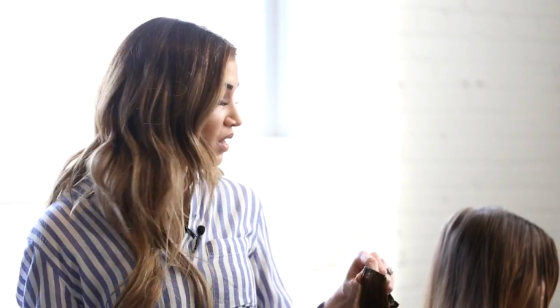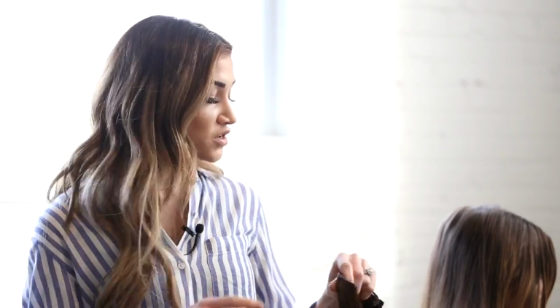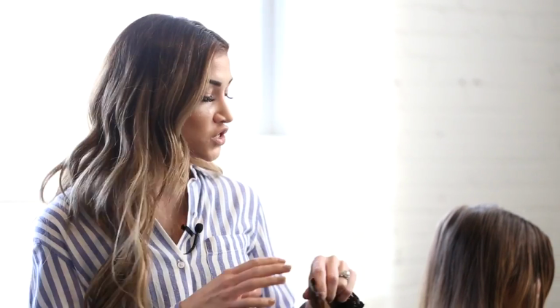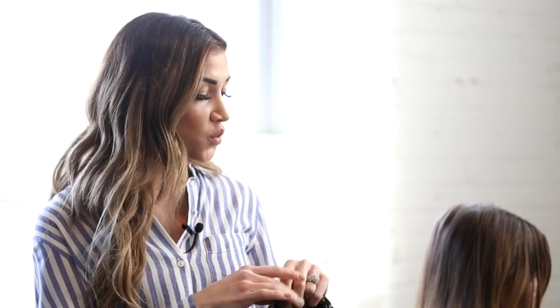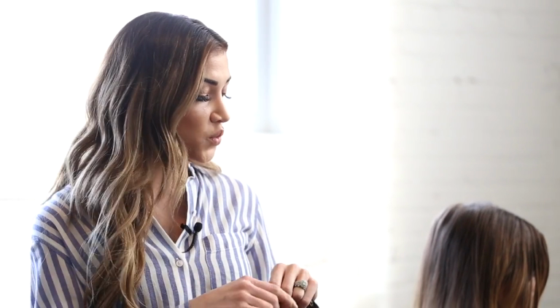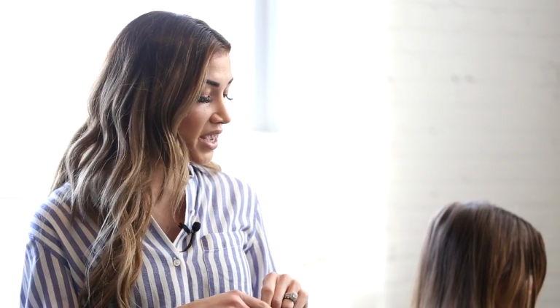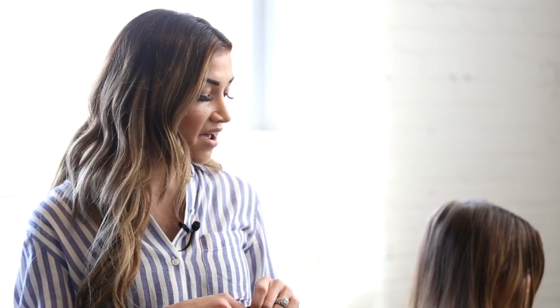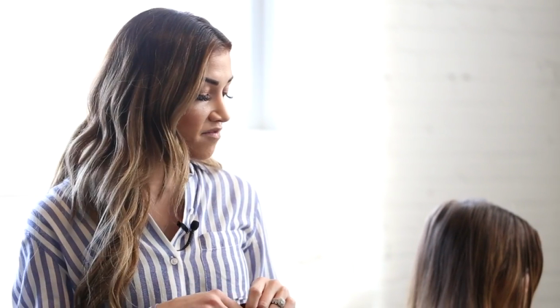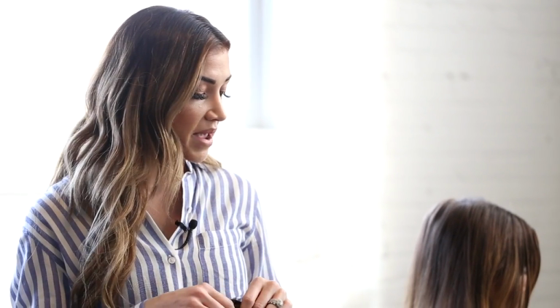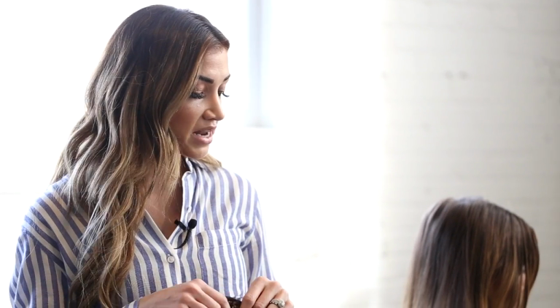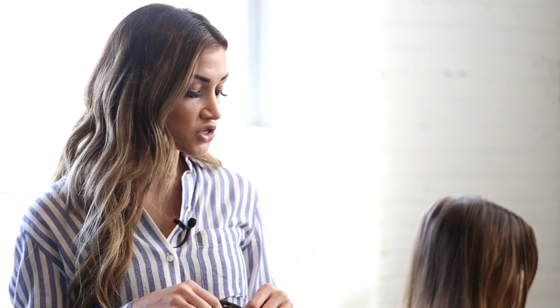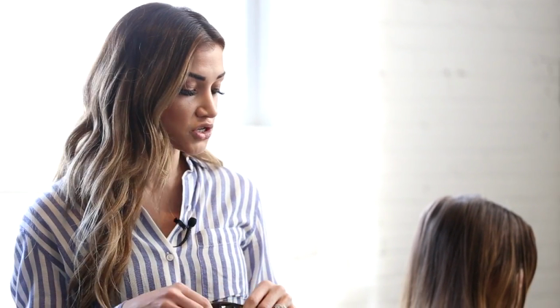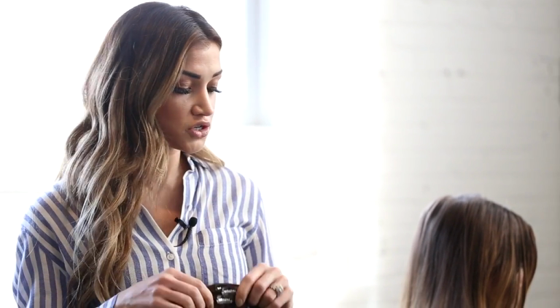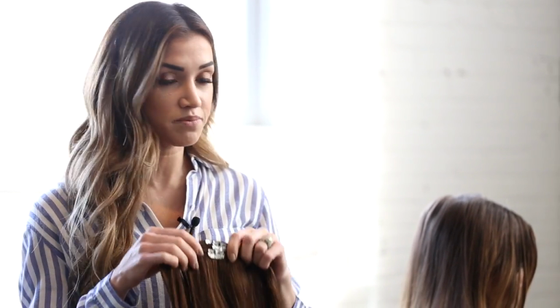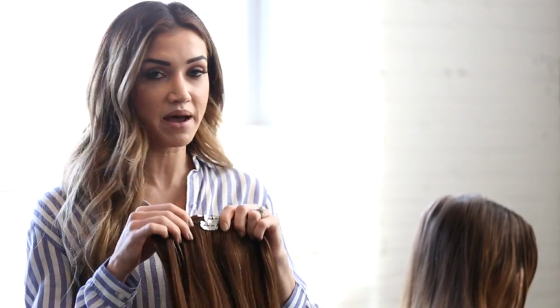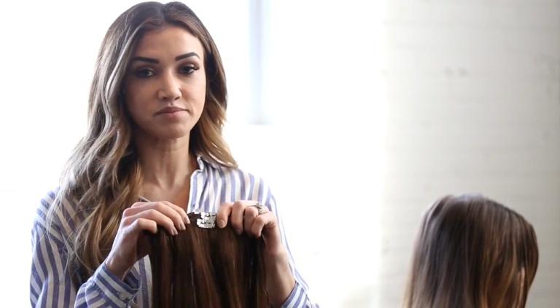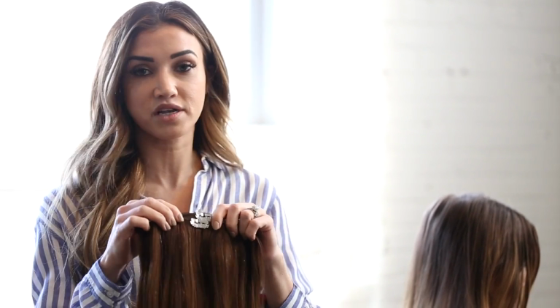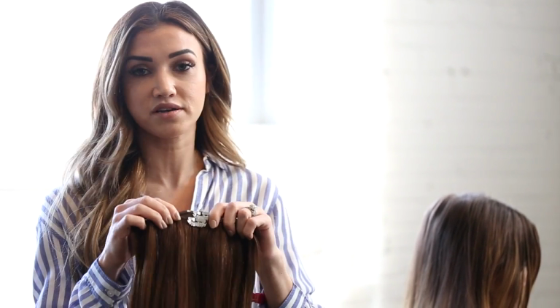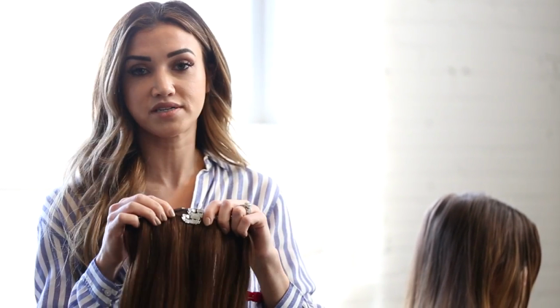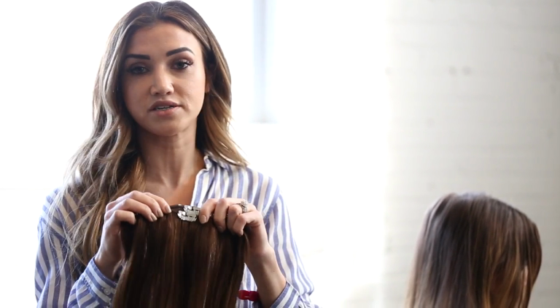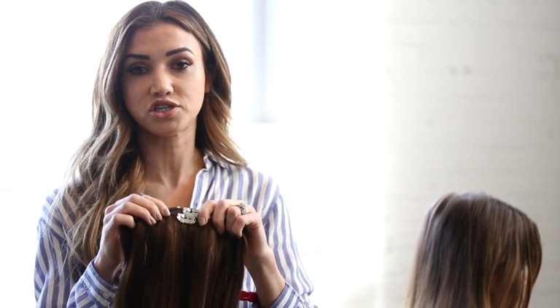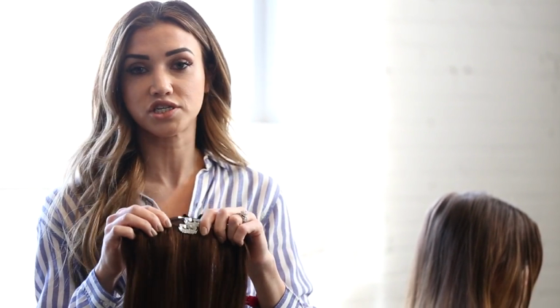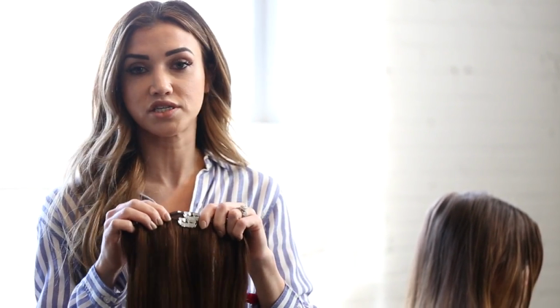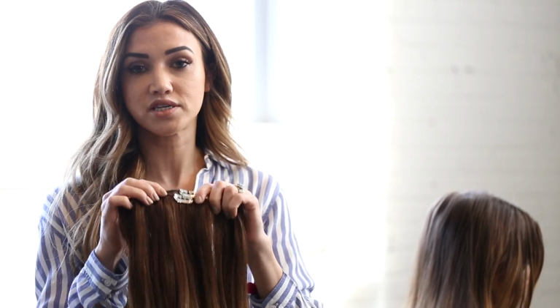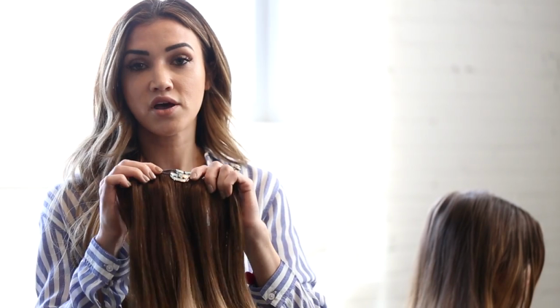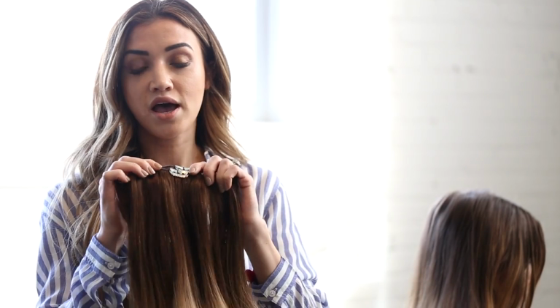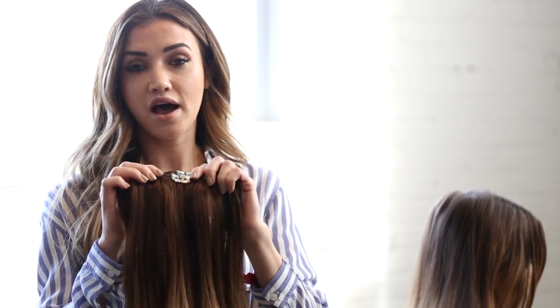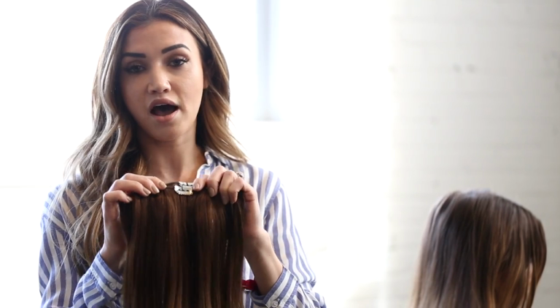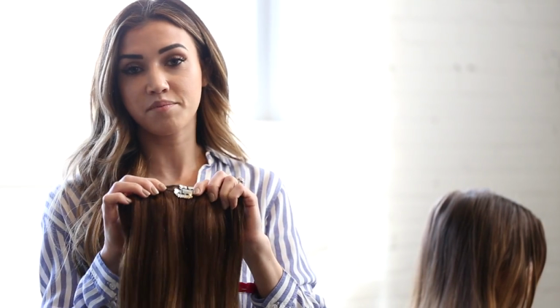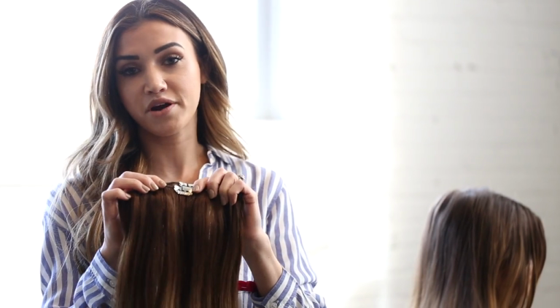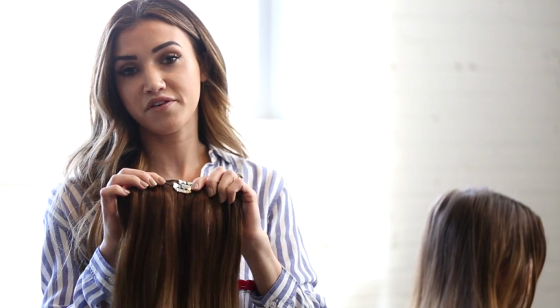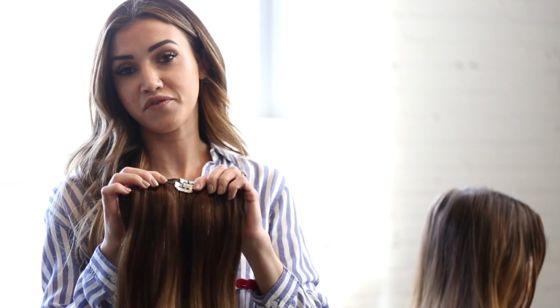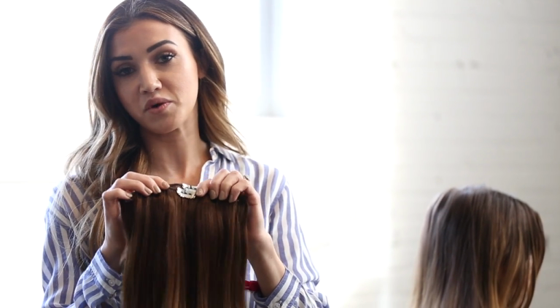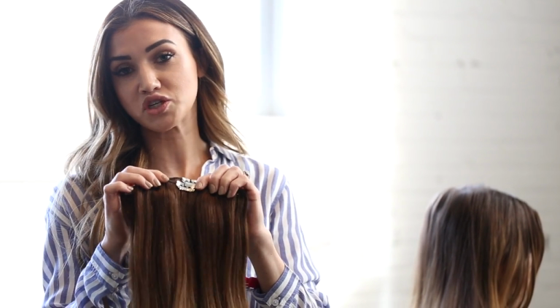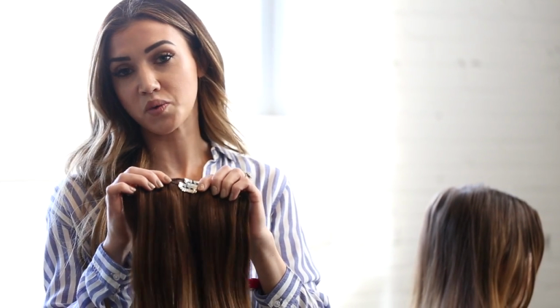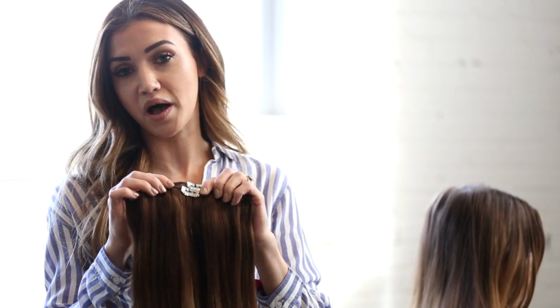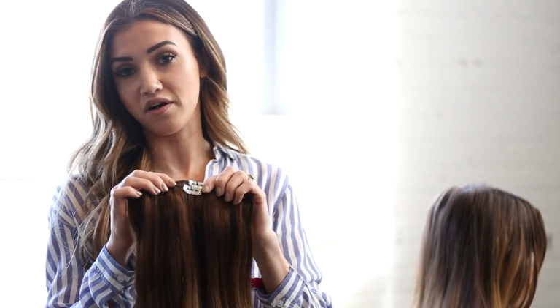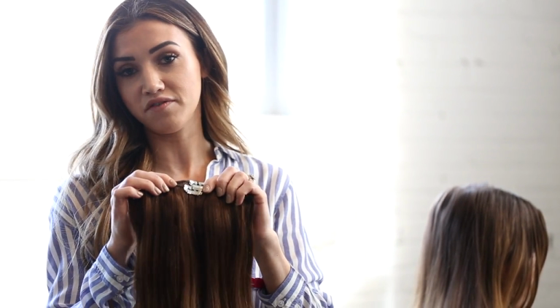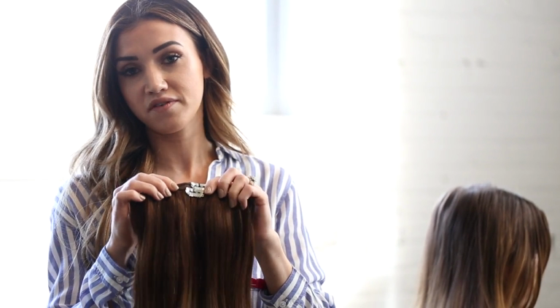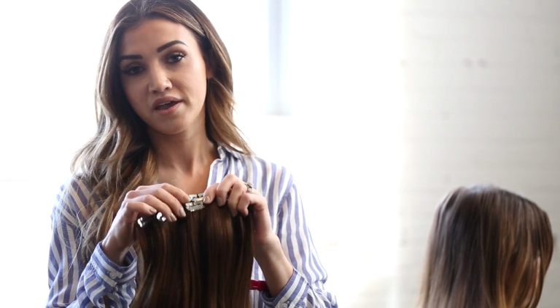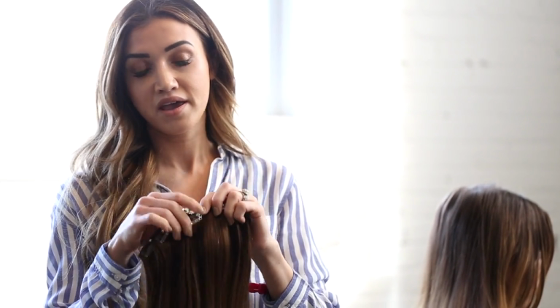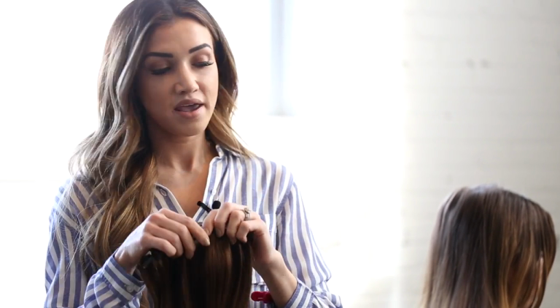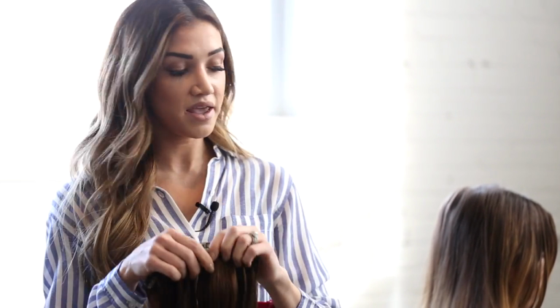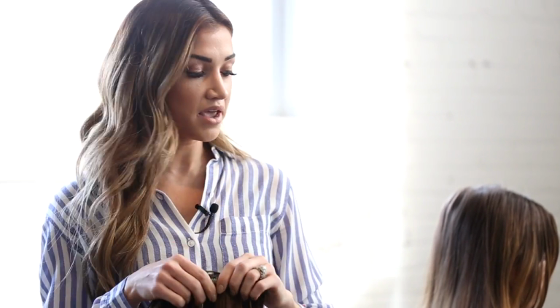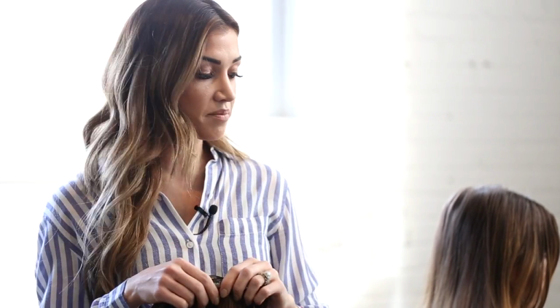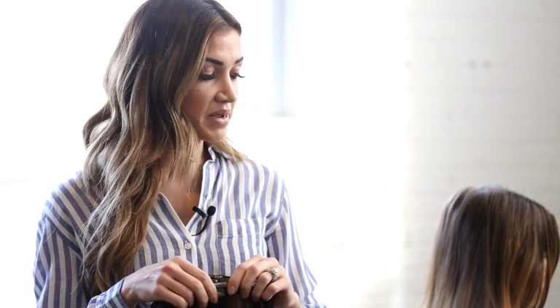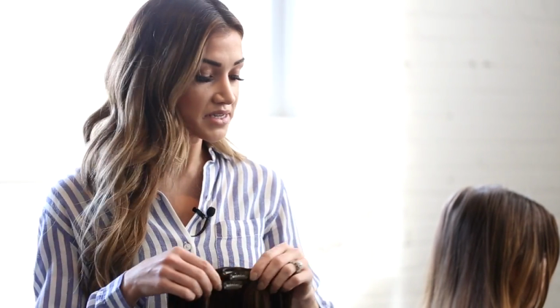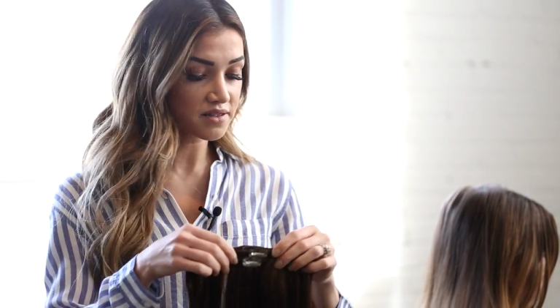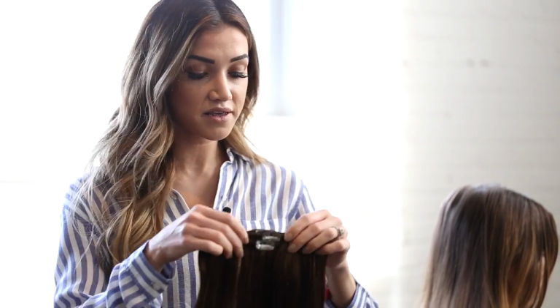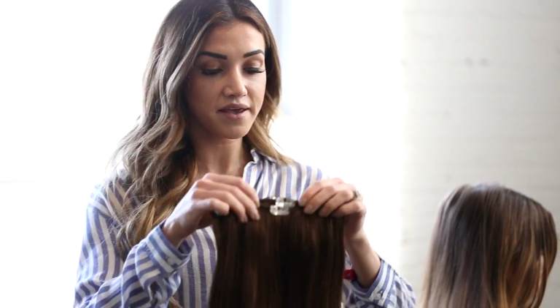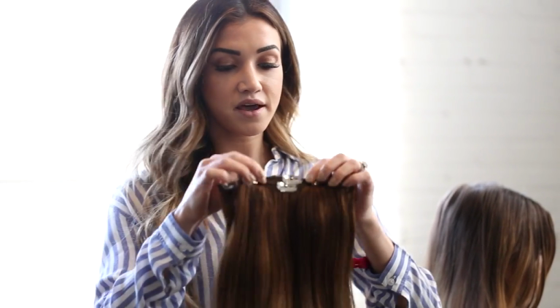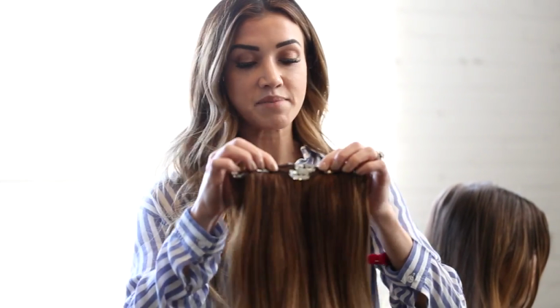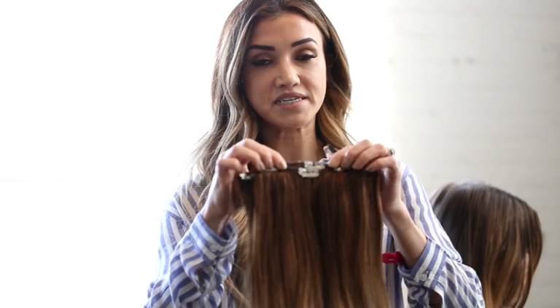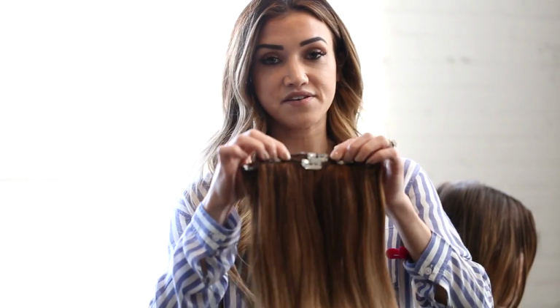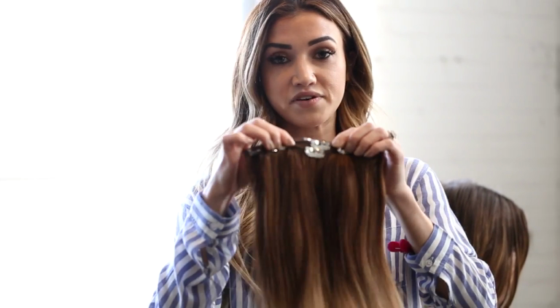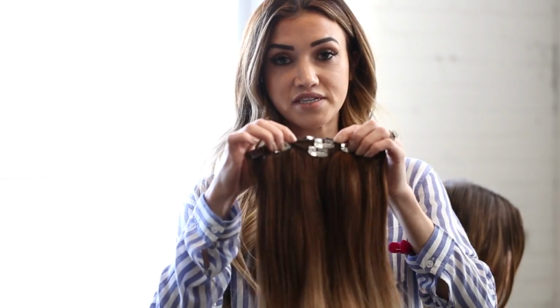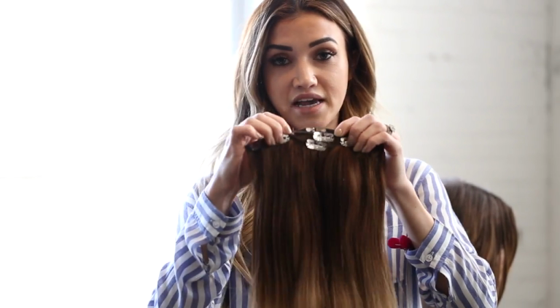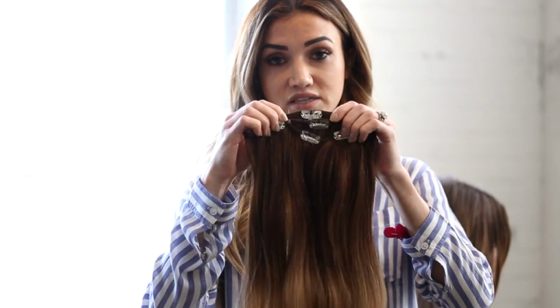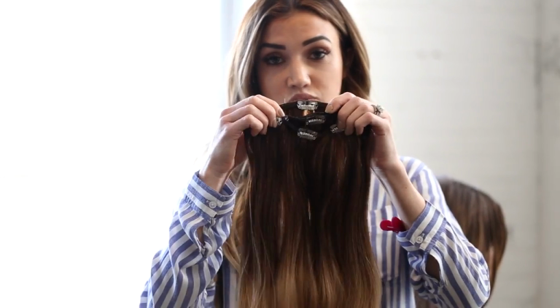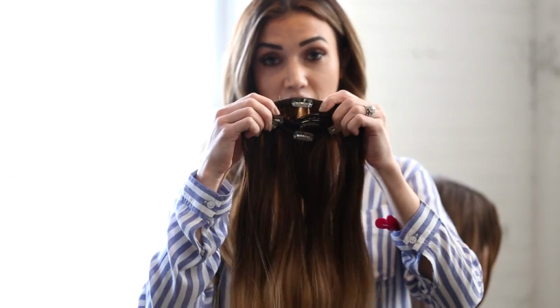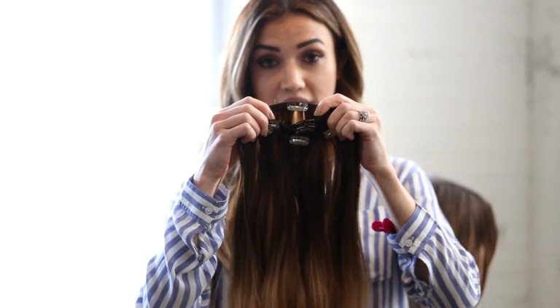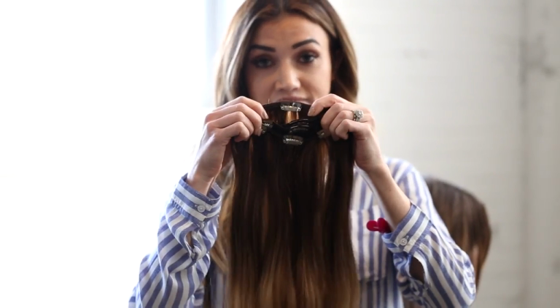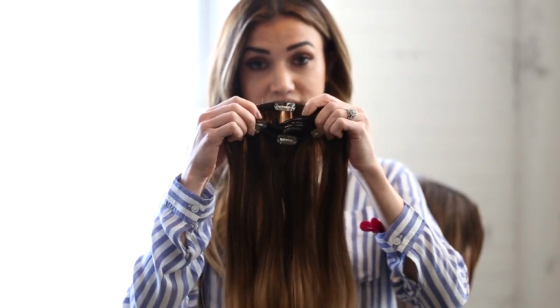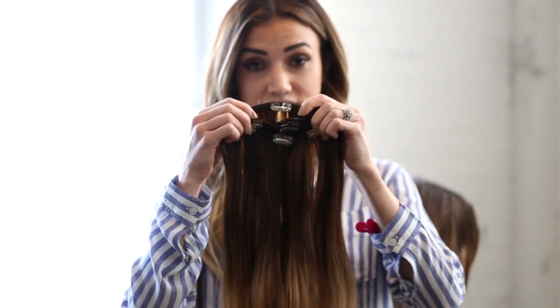We have matched her to Bombshell Extensions Ombre 412, and basically they come in different size wefts.